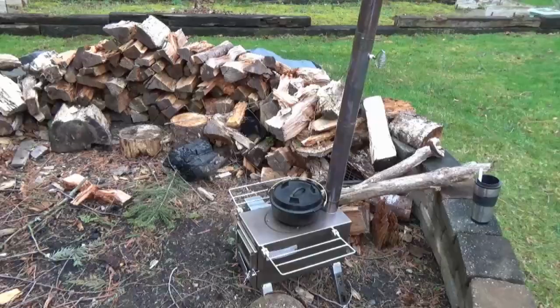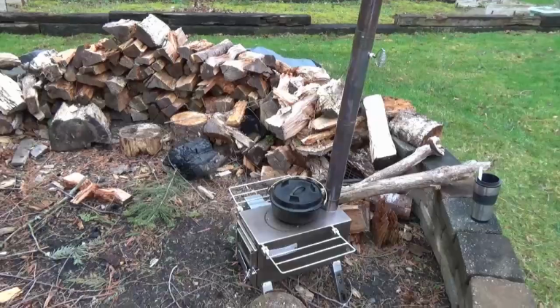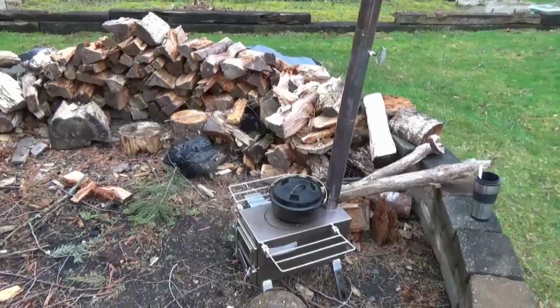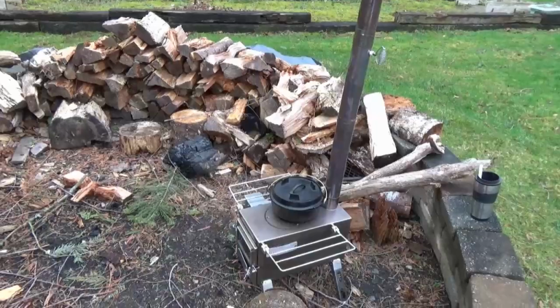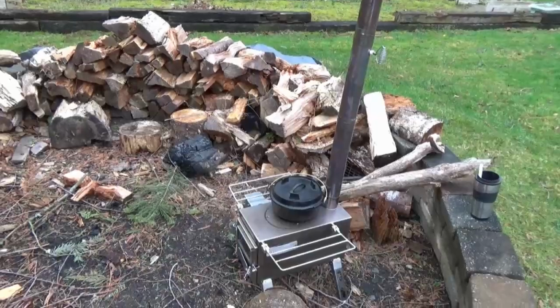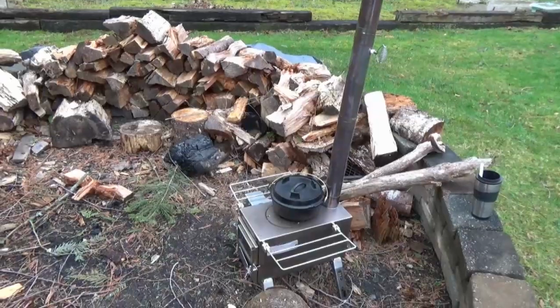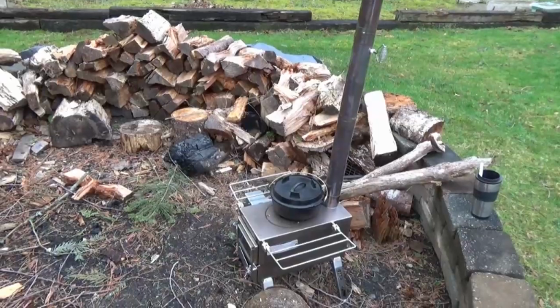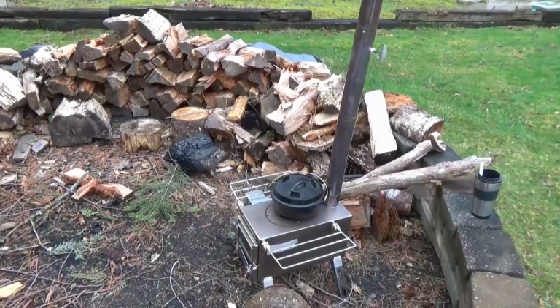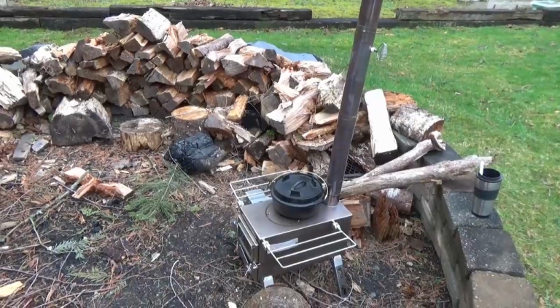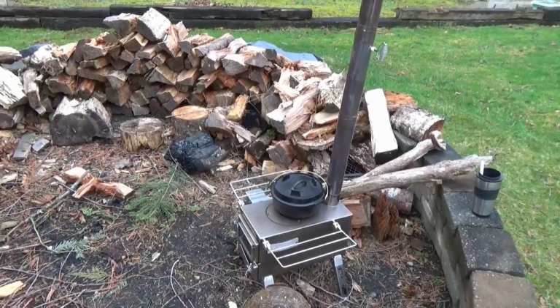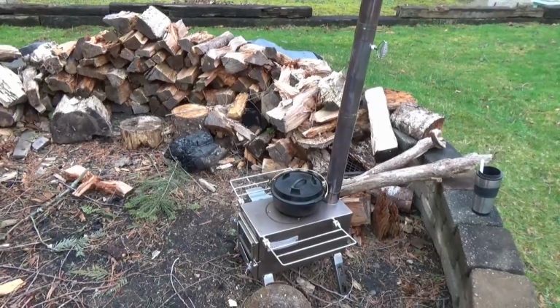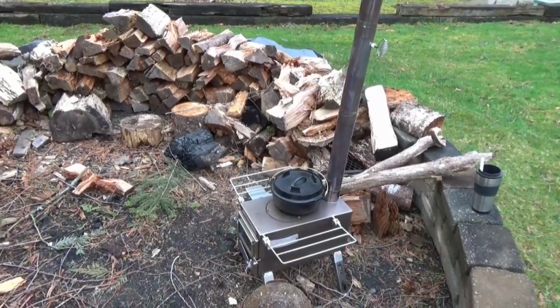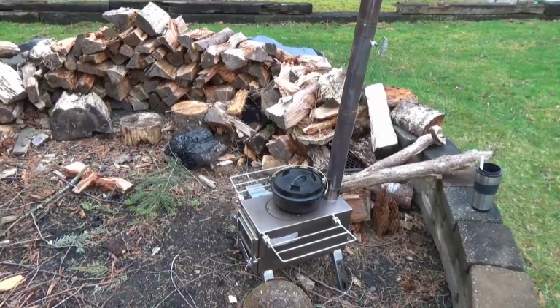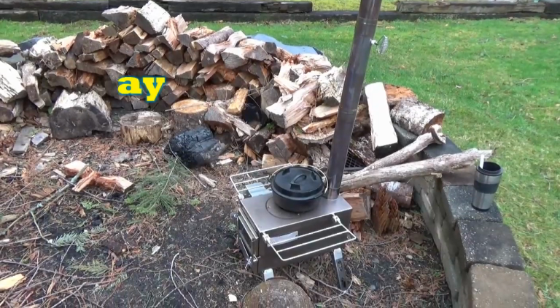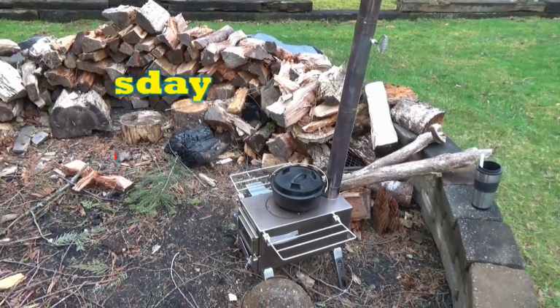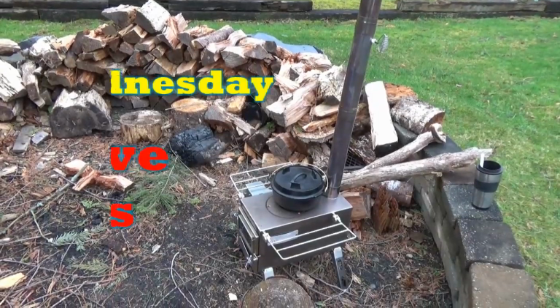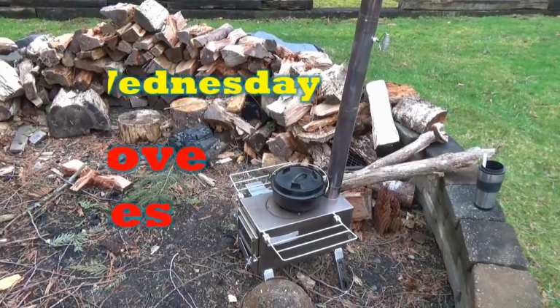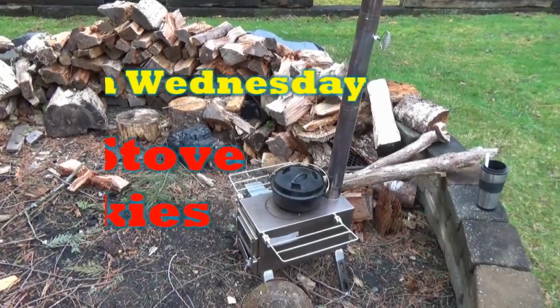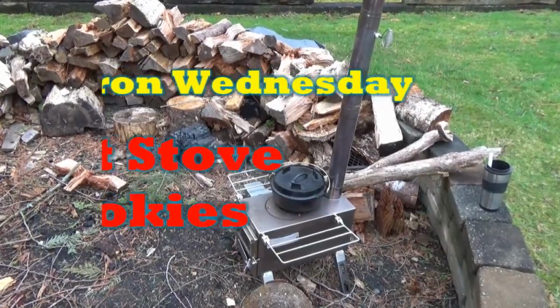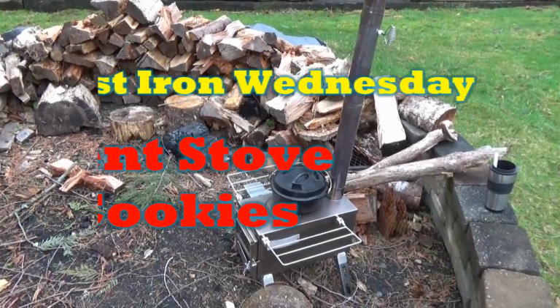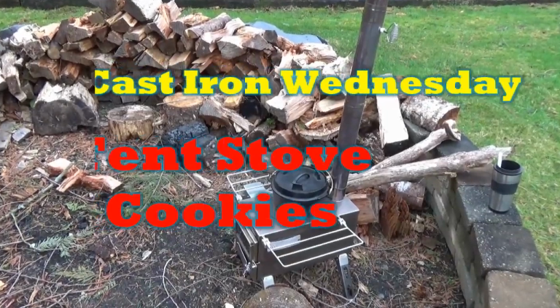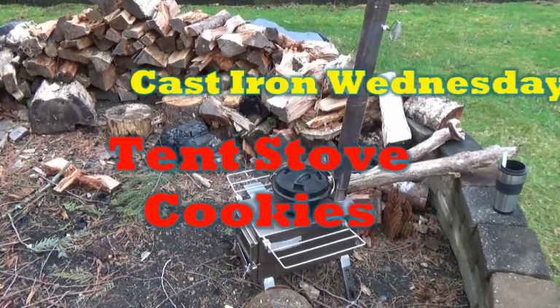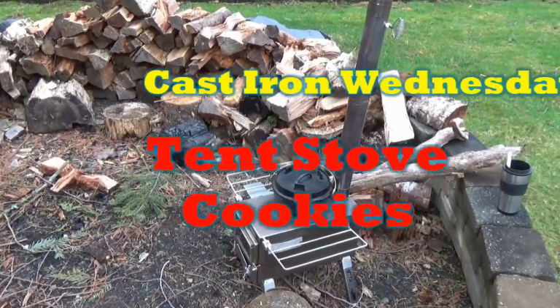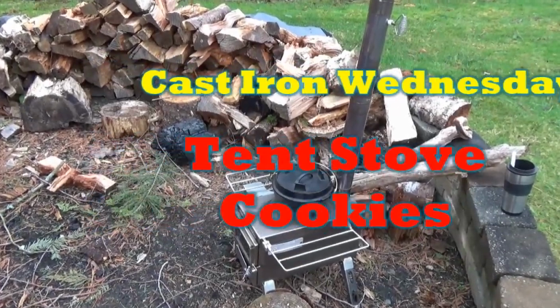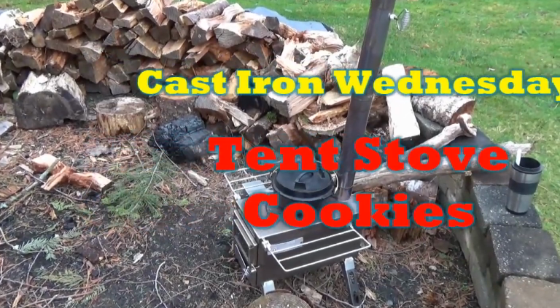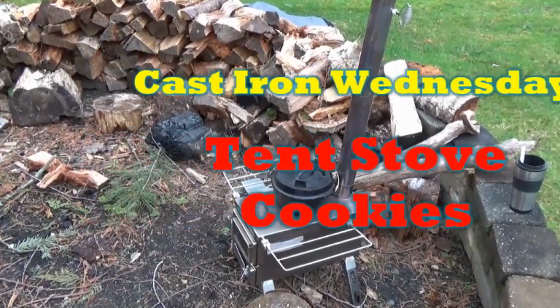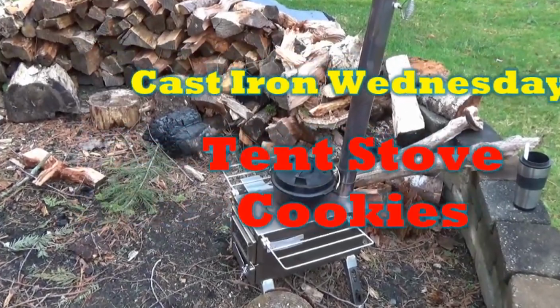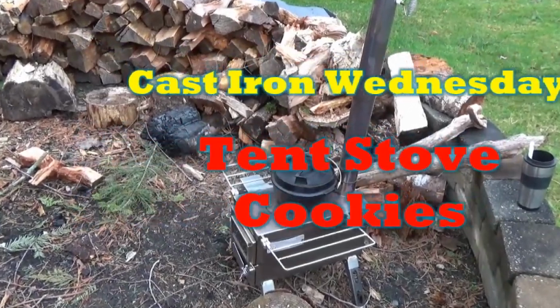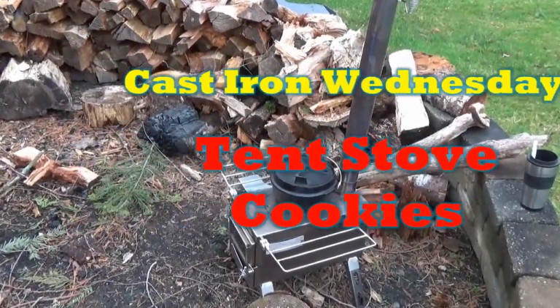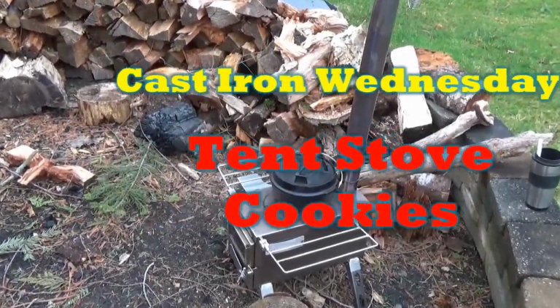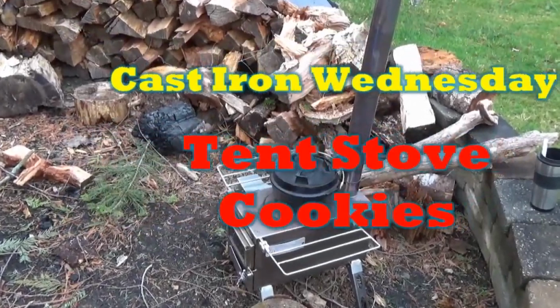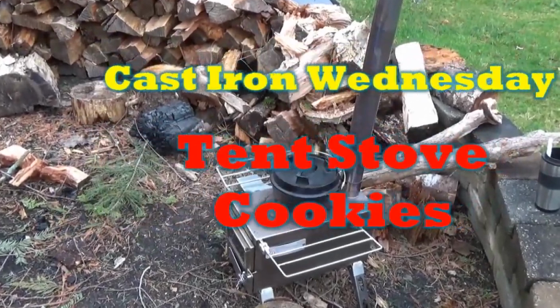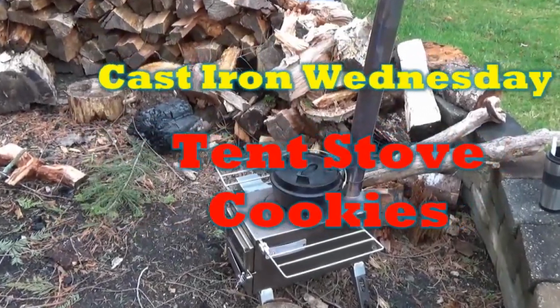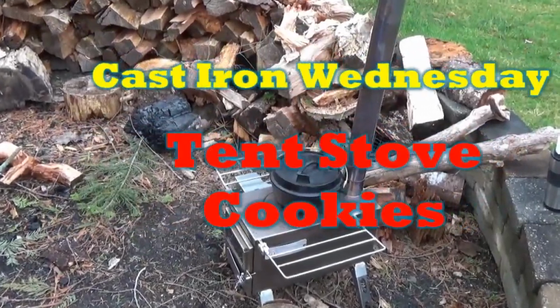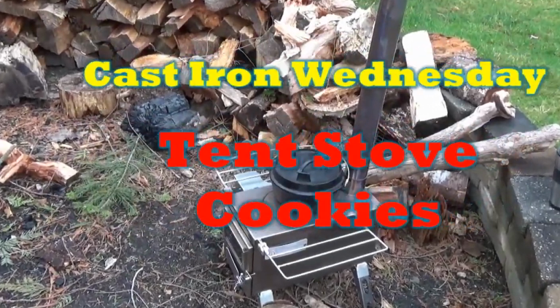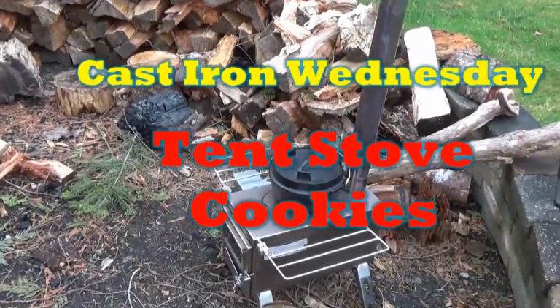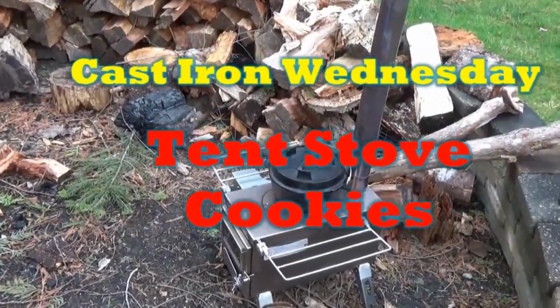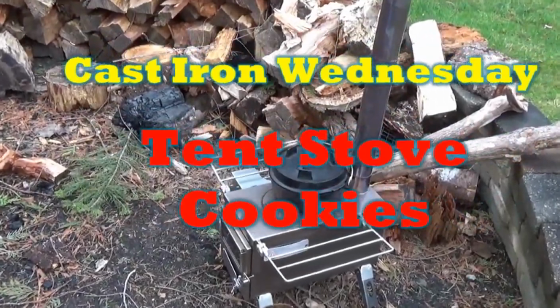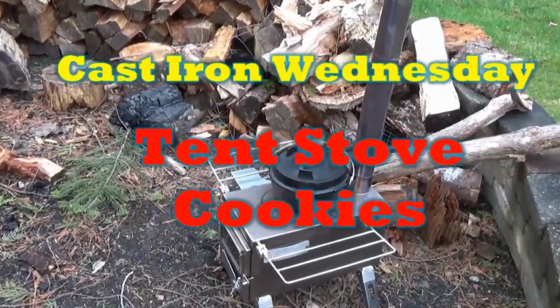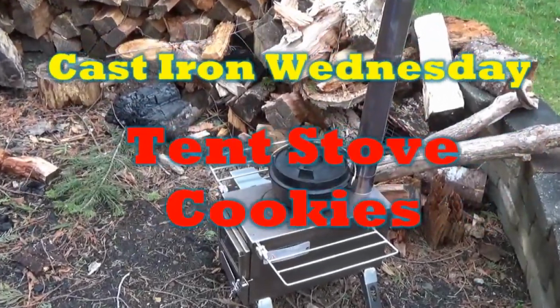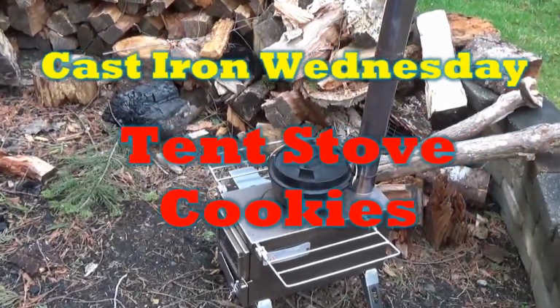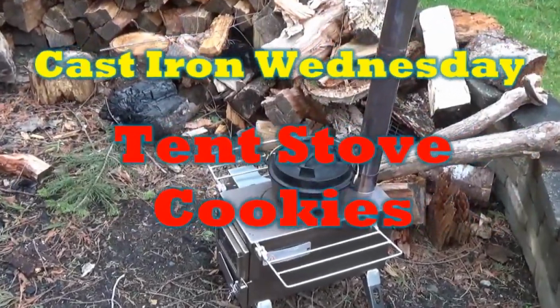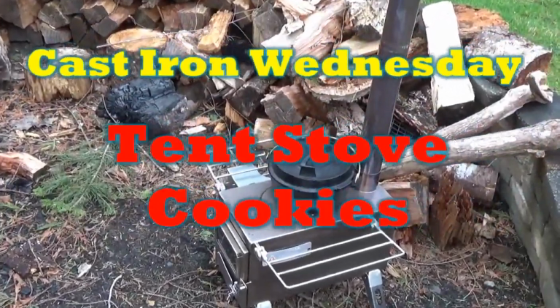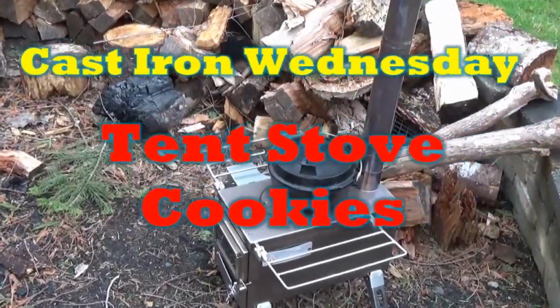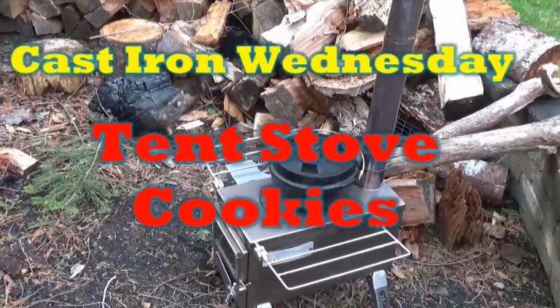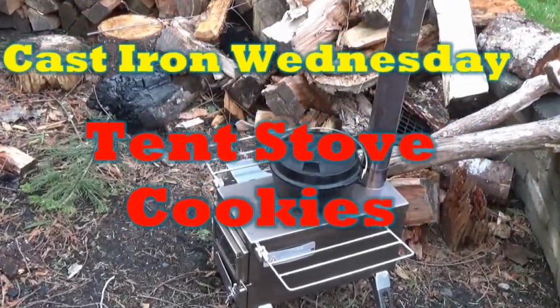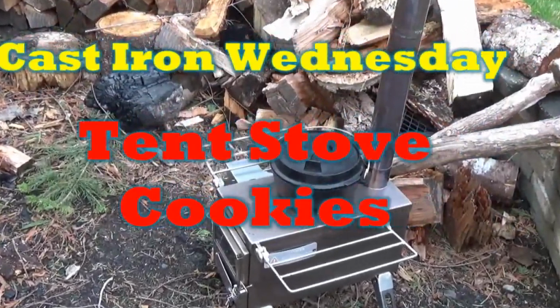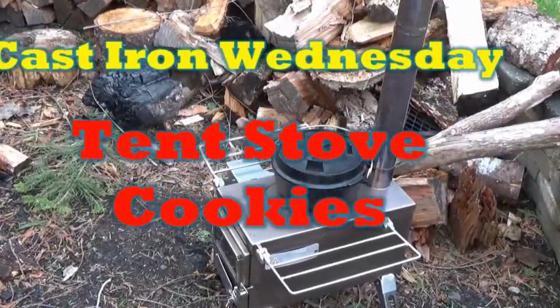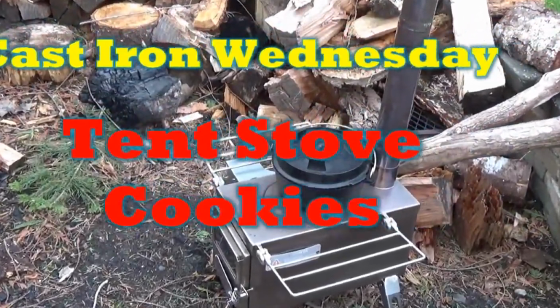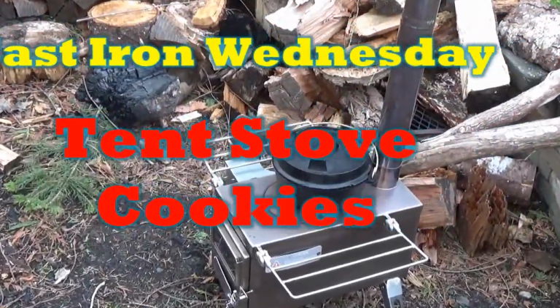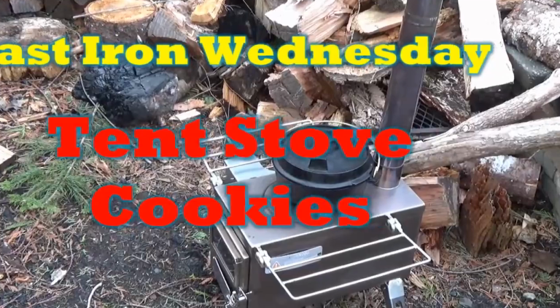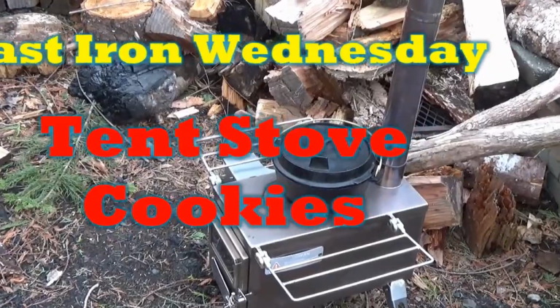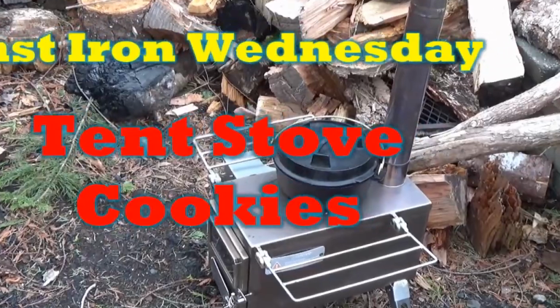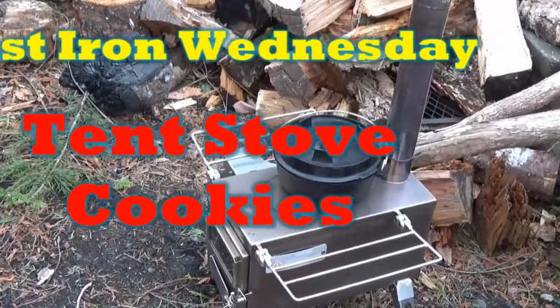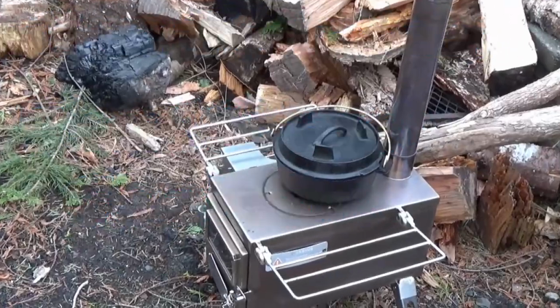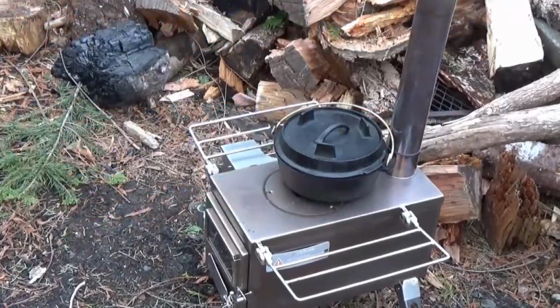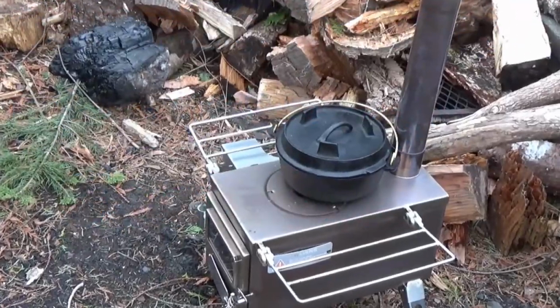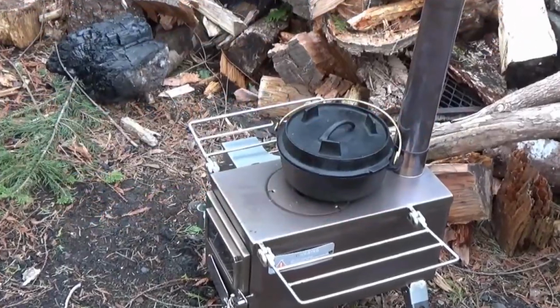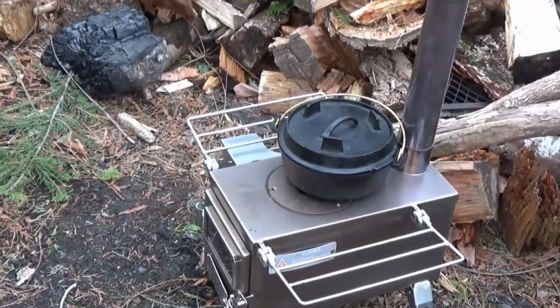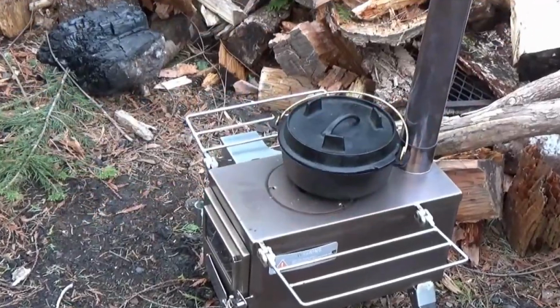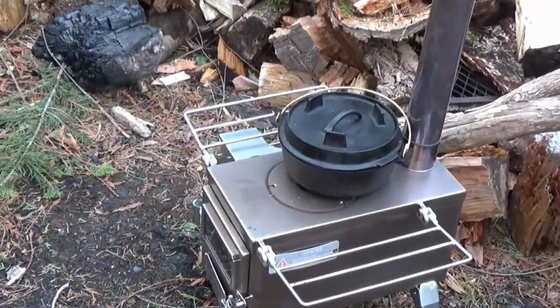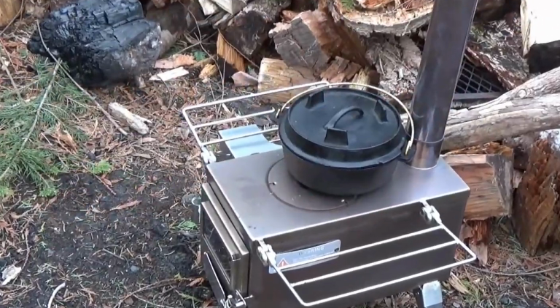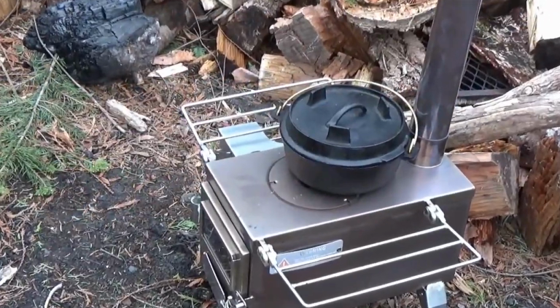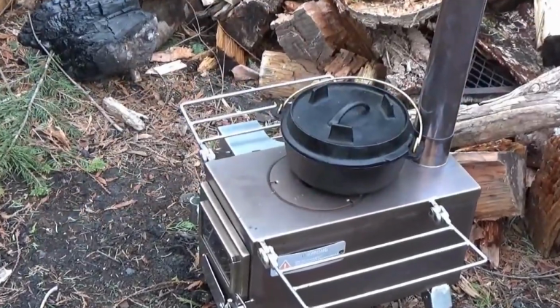Hey, it's your Opel Fernbark, and today we're going to be making some chocolate chip cookies in the Dutch oven on top of this tent stove.